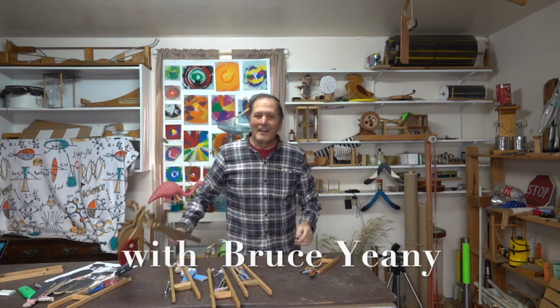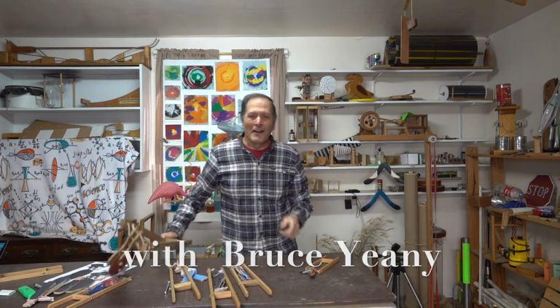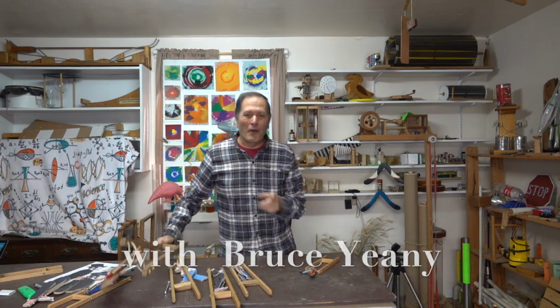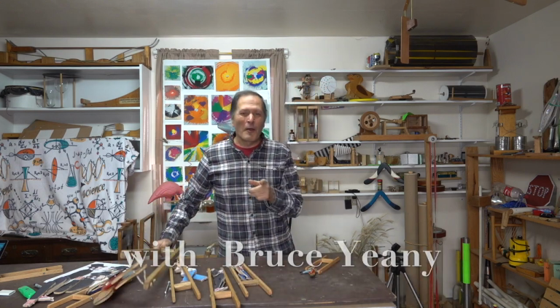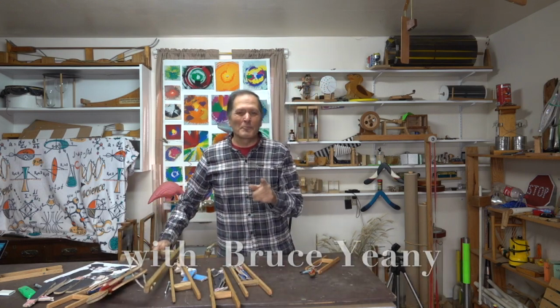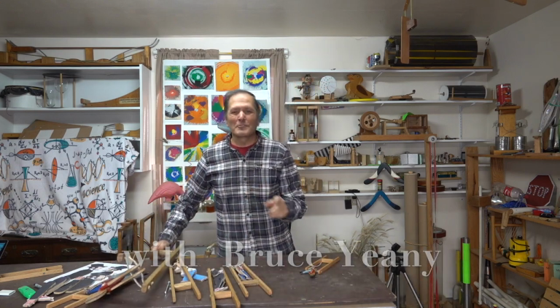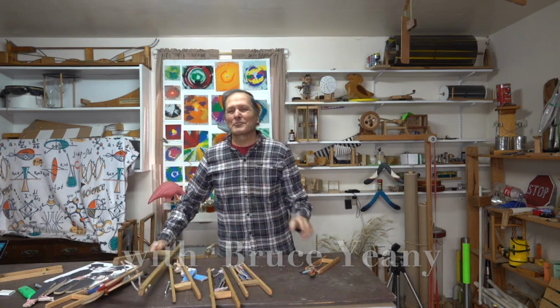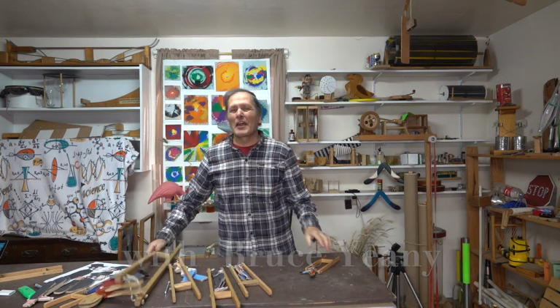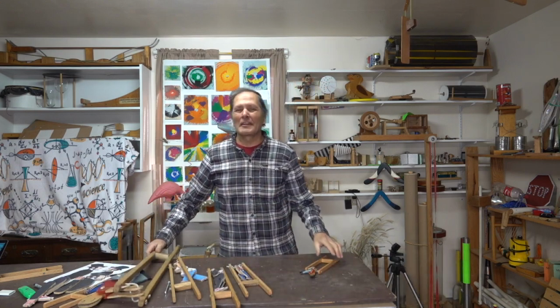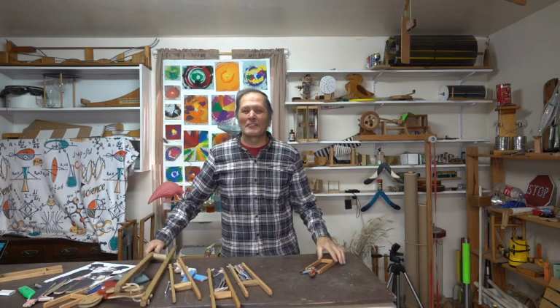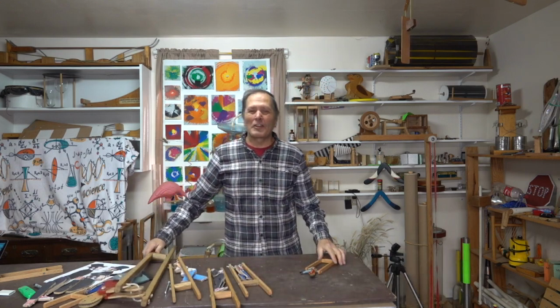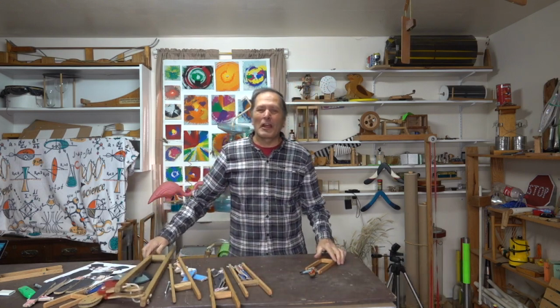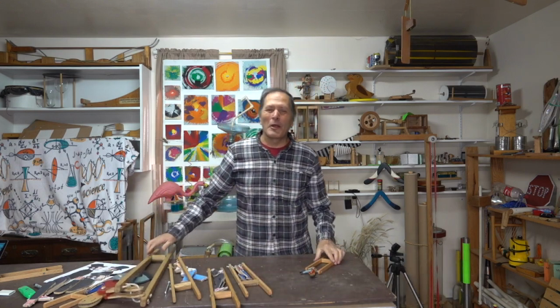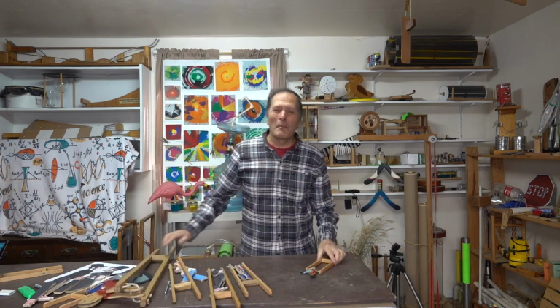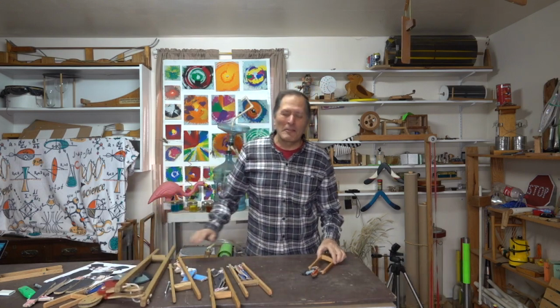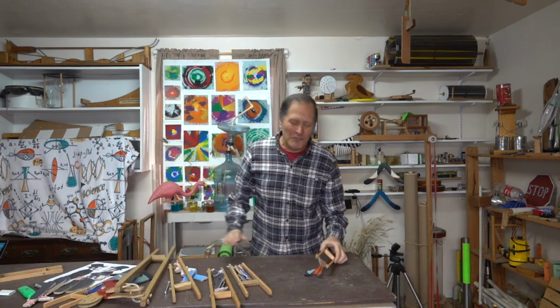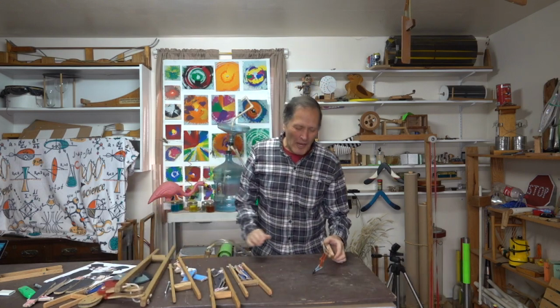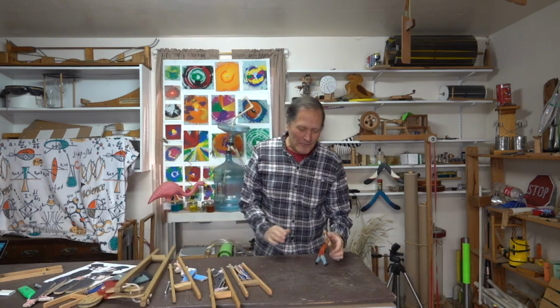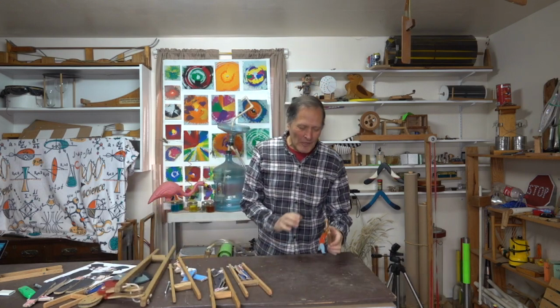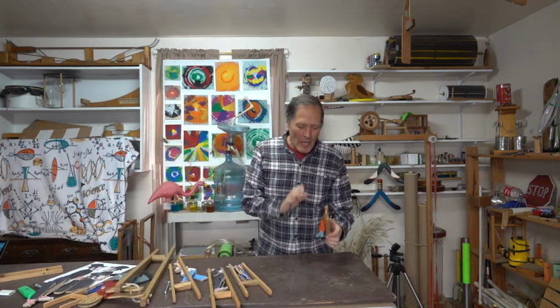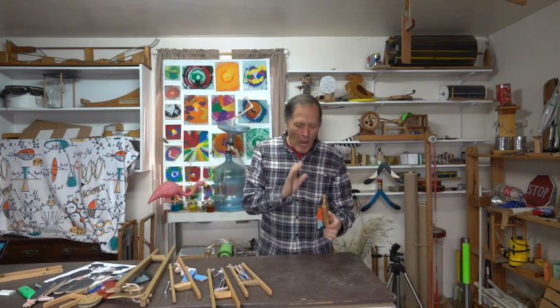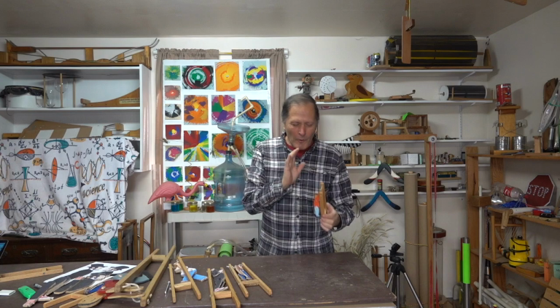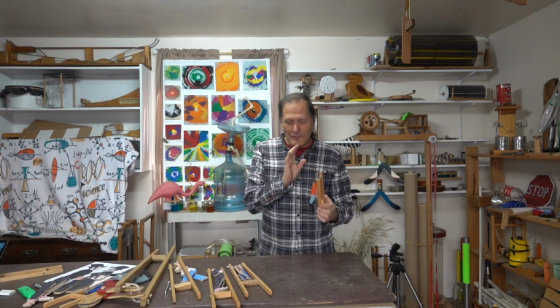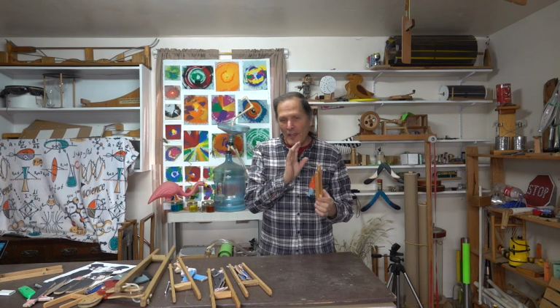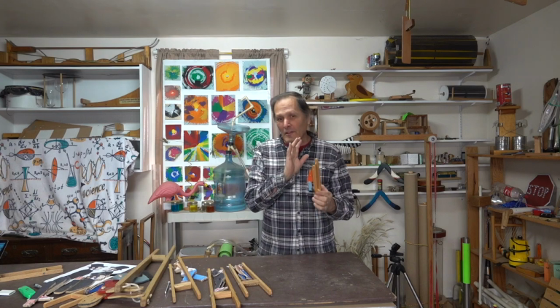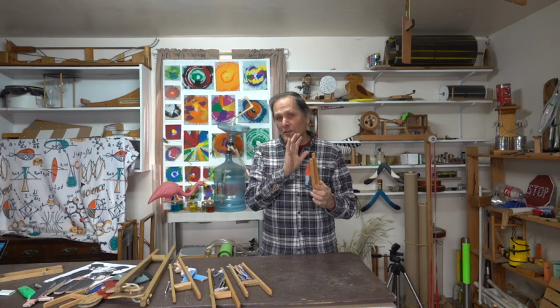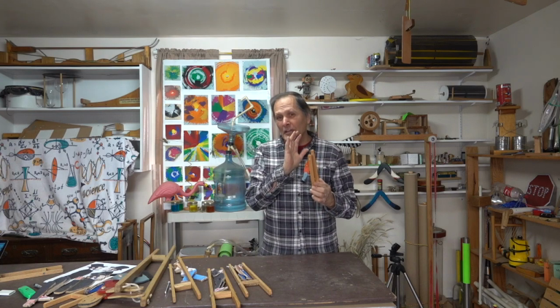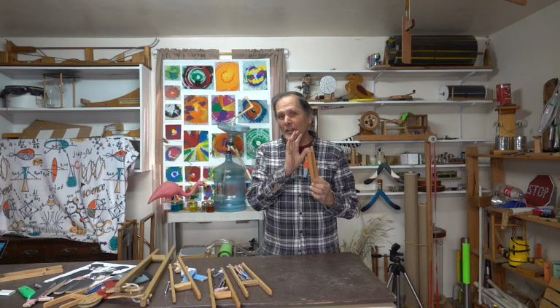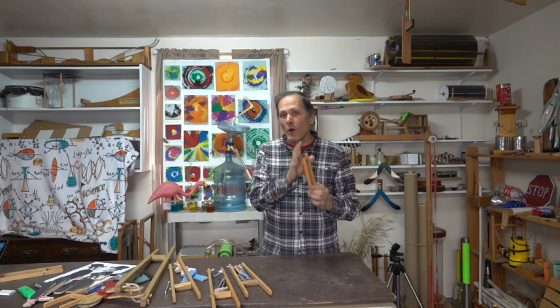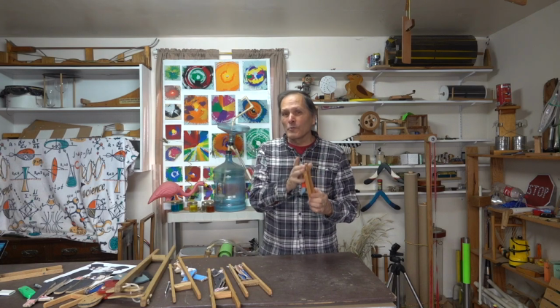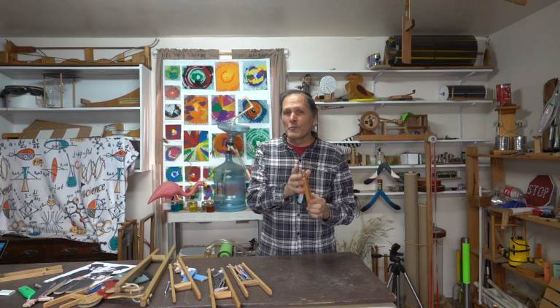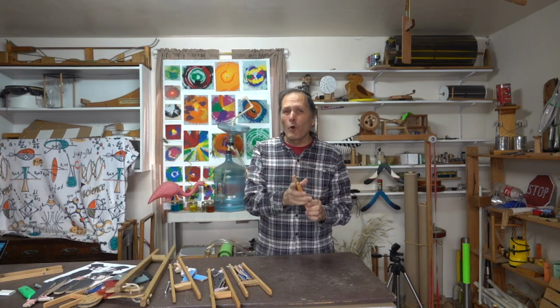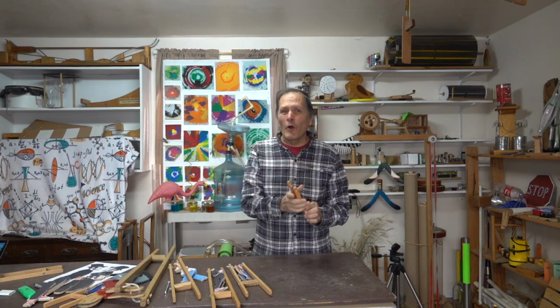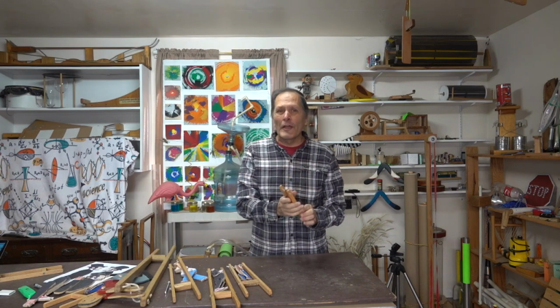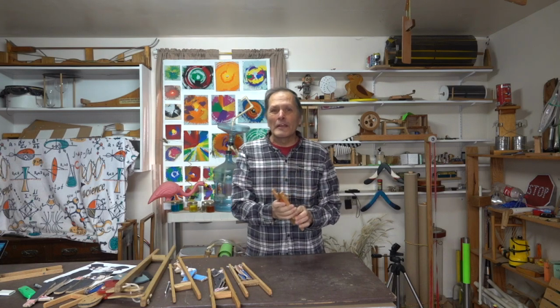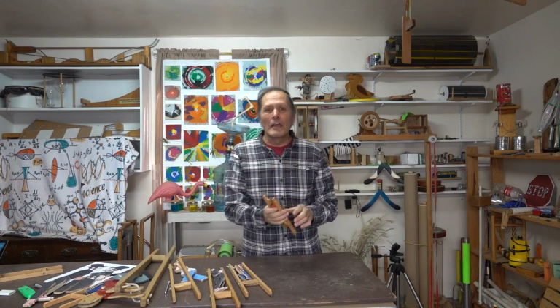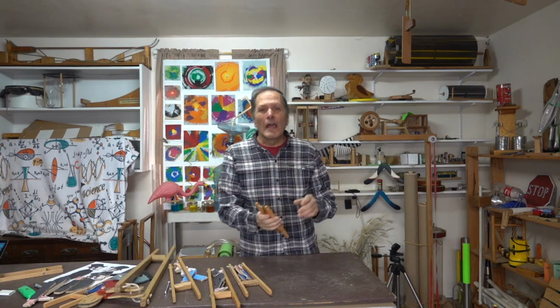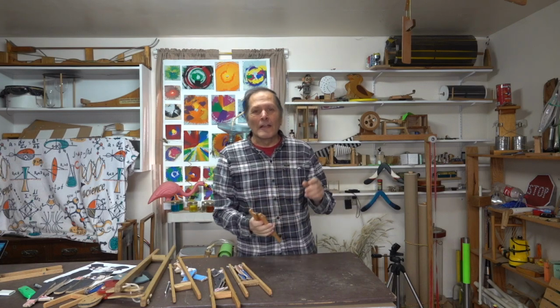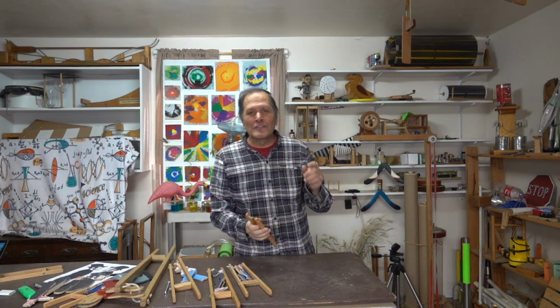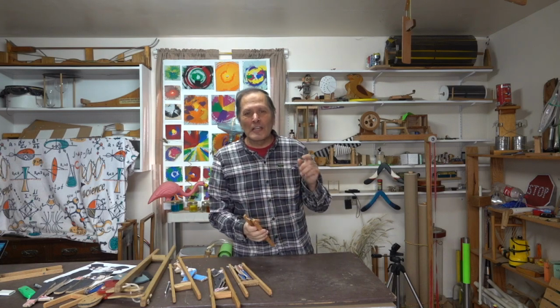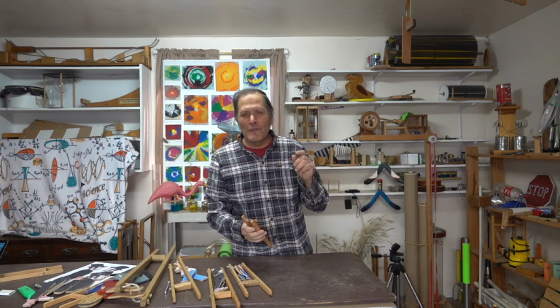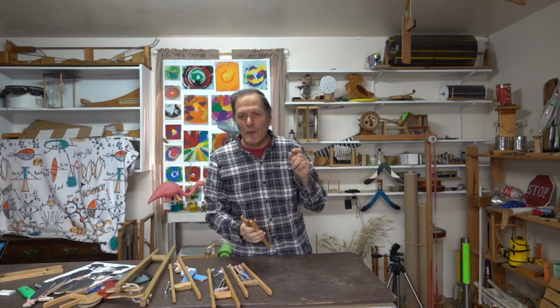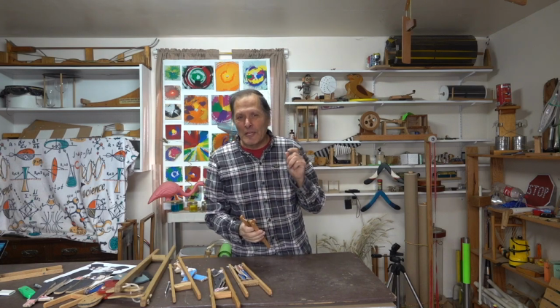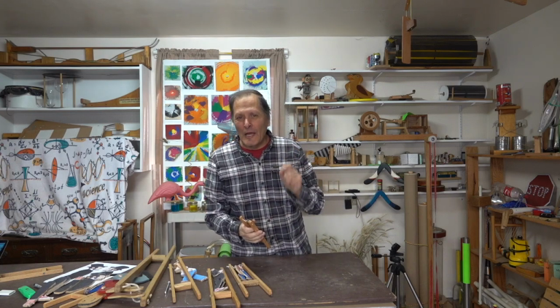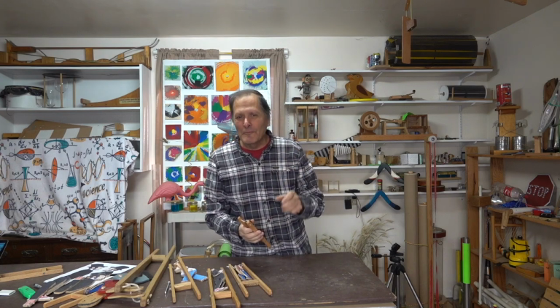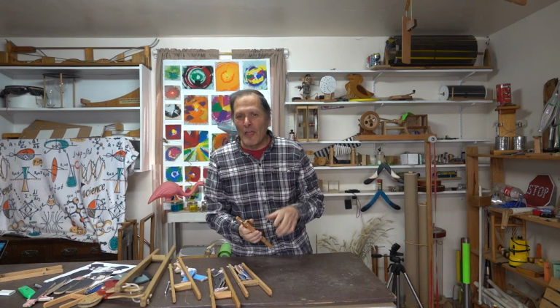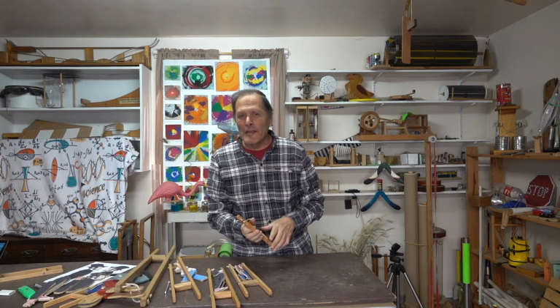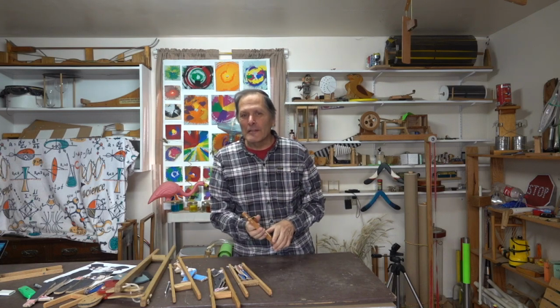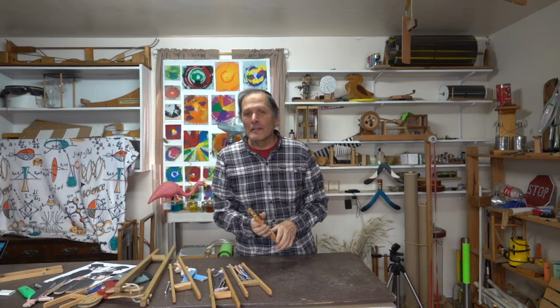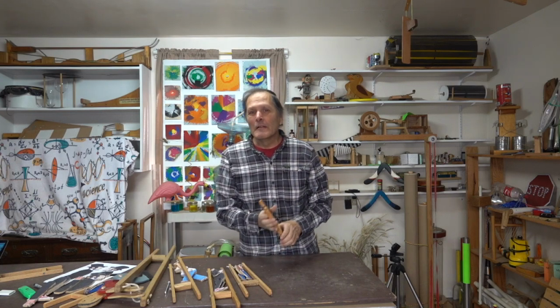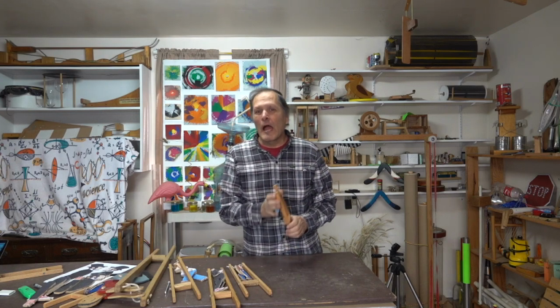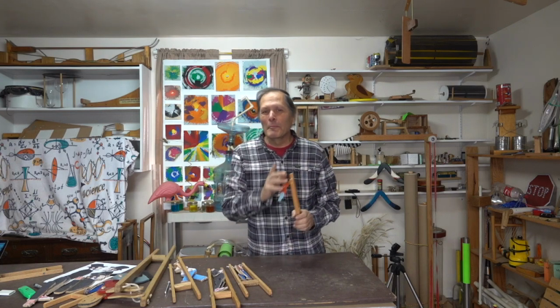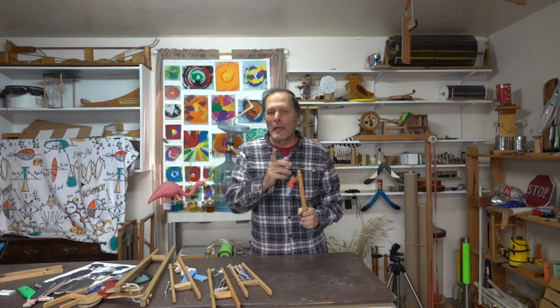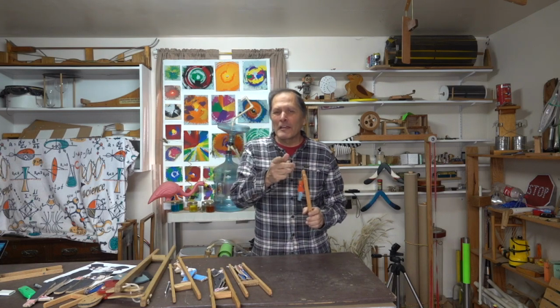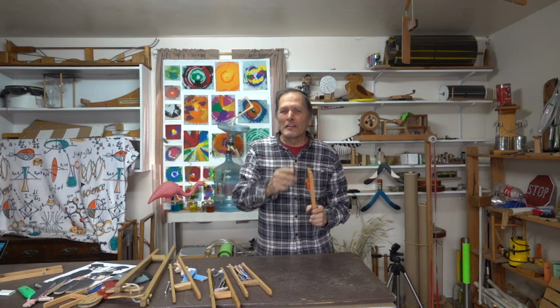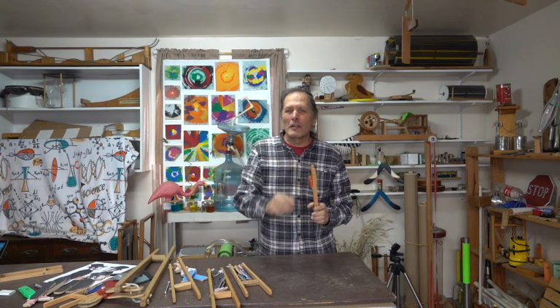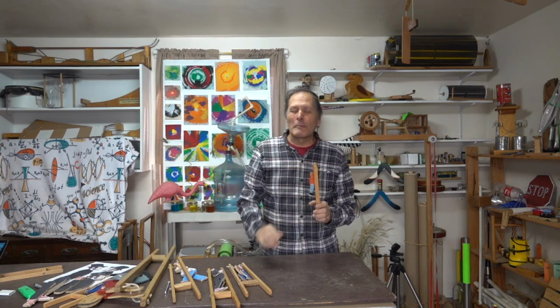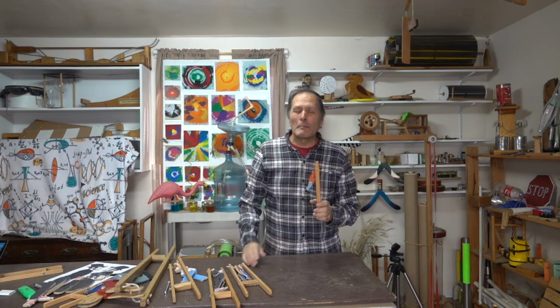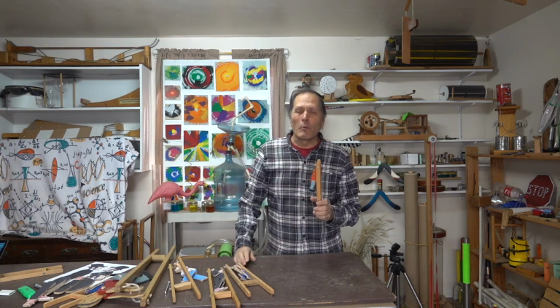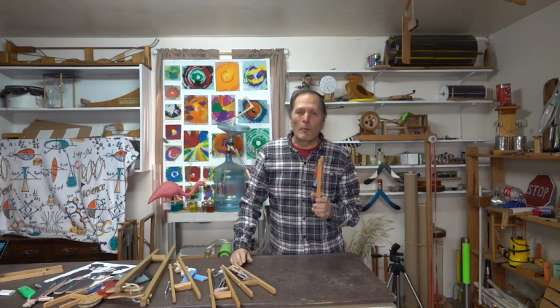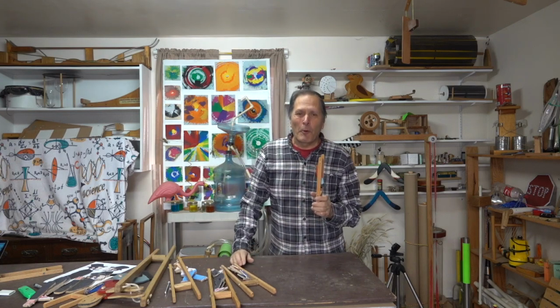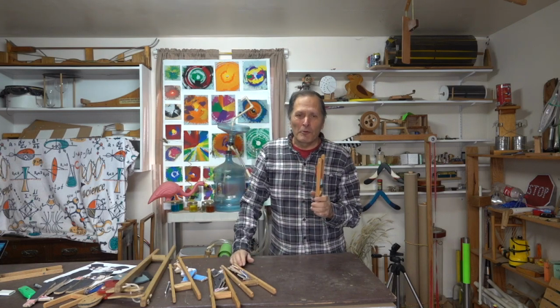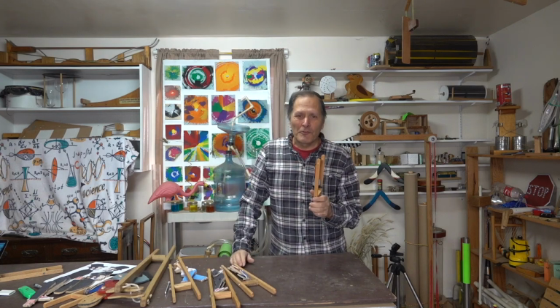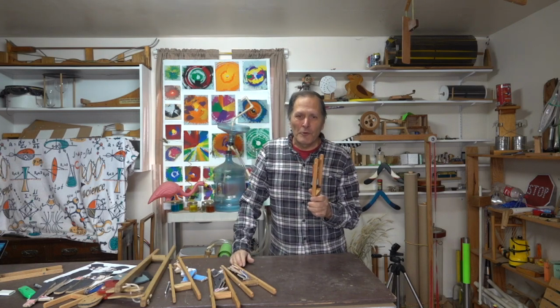Hello, I'm Bruce Janney and today at Homemade Science we're going to take a look at an old toy and see if we can update it and make it a little bit more personal.